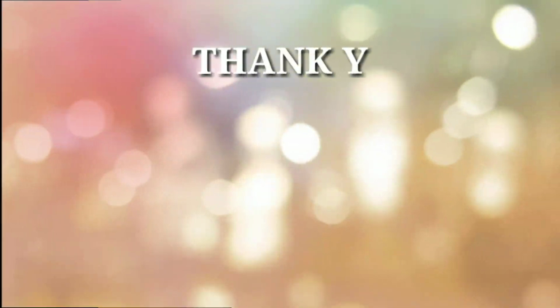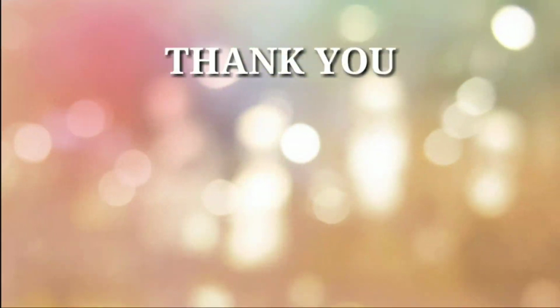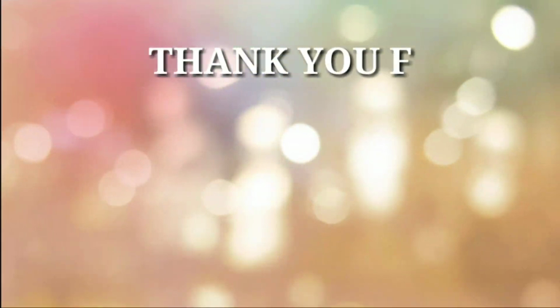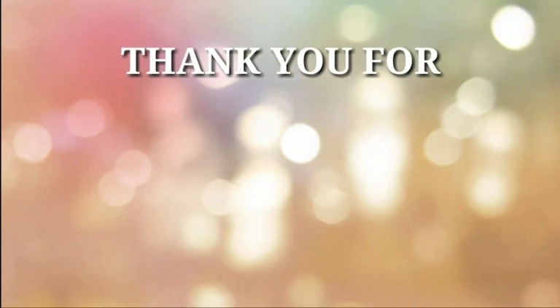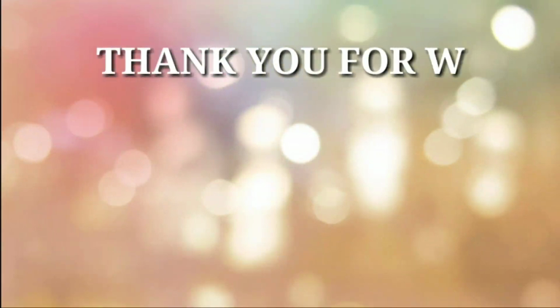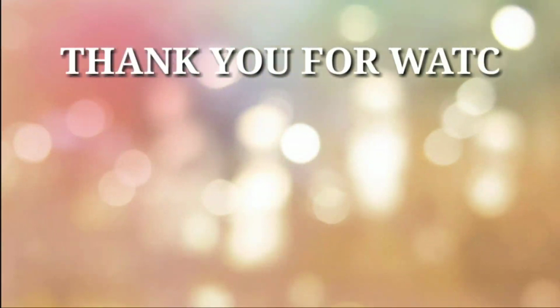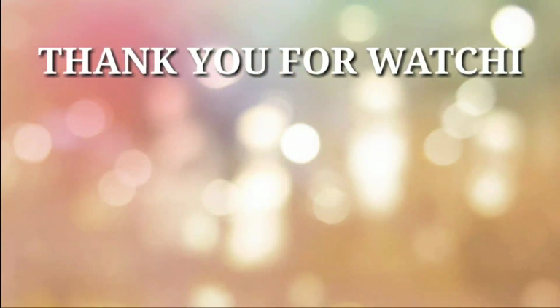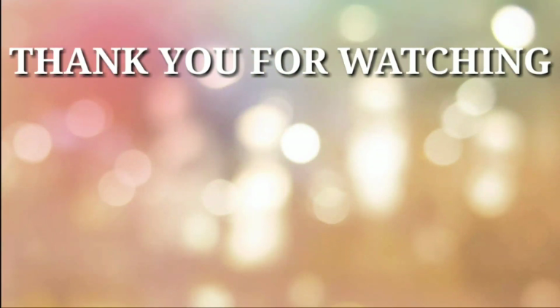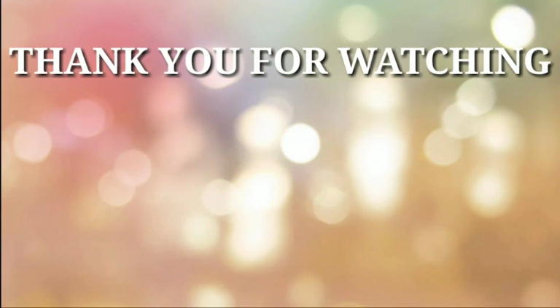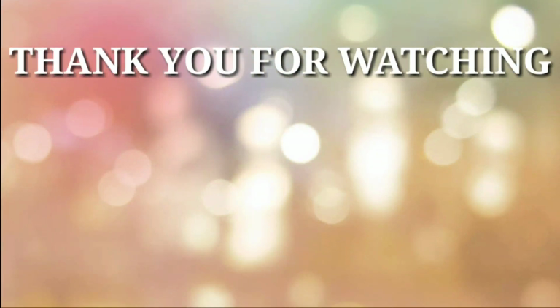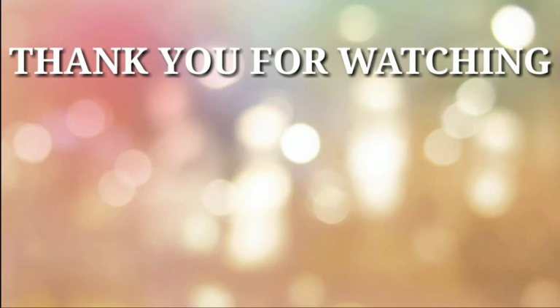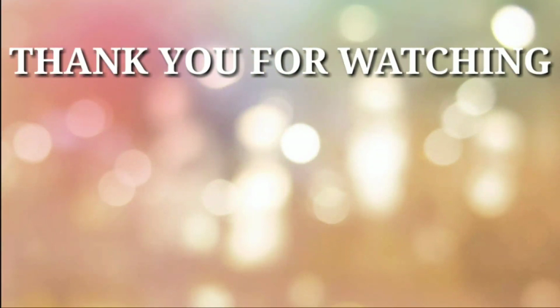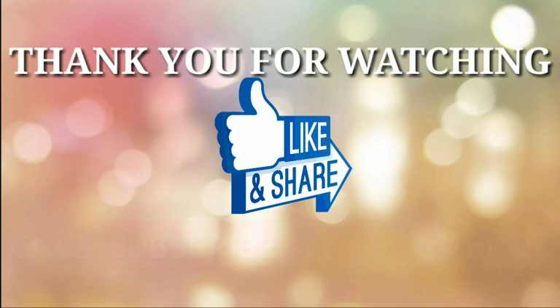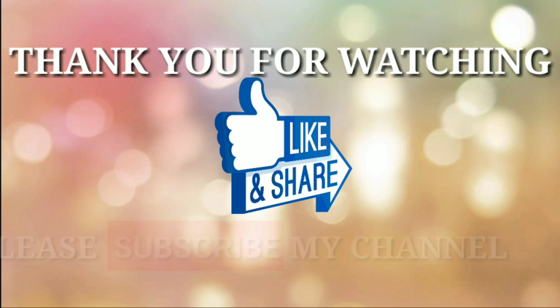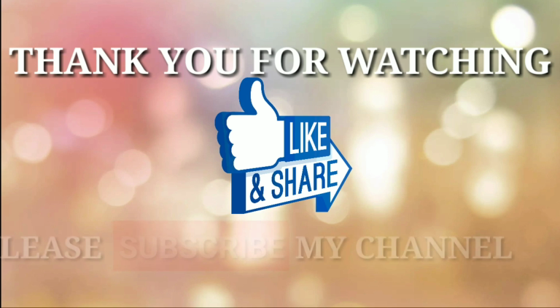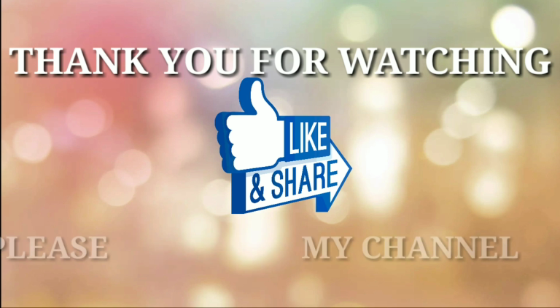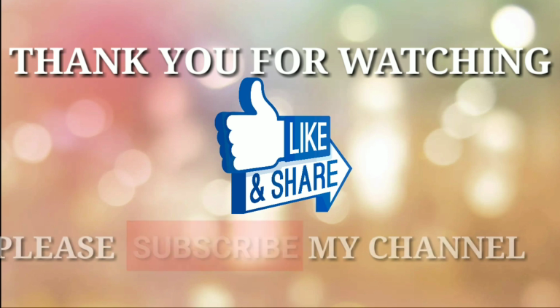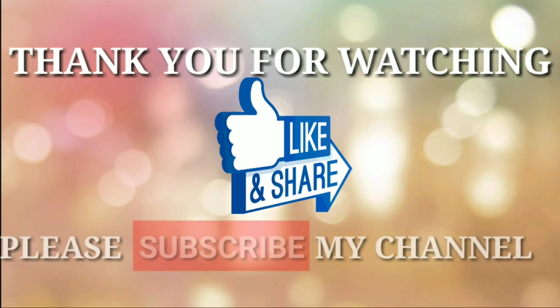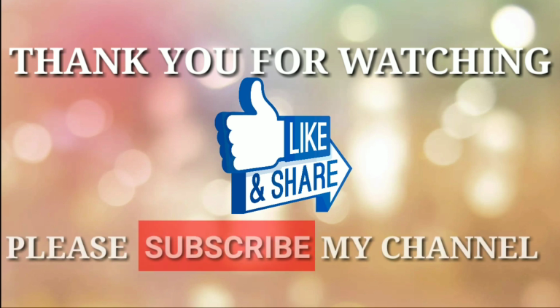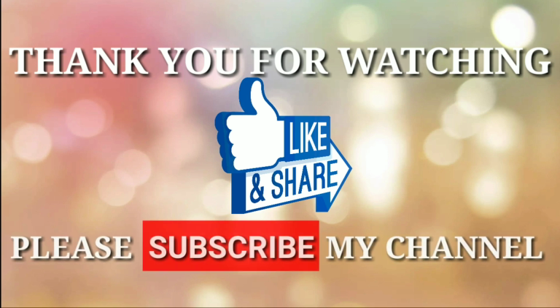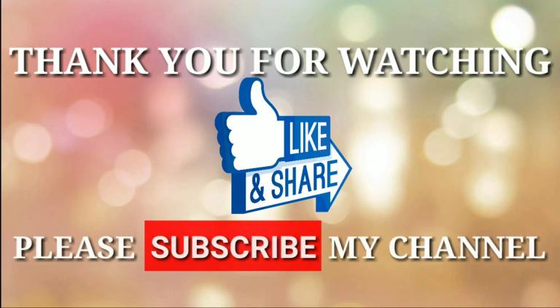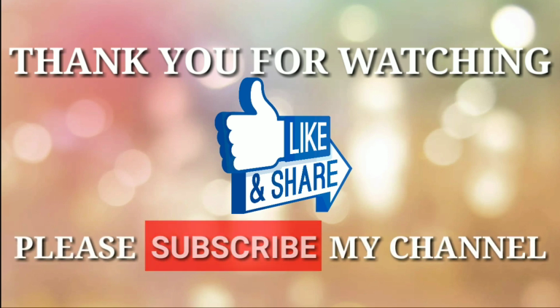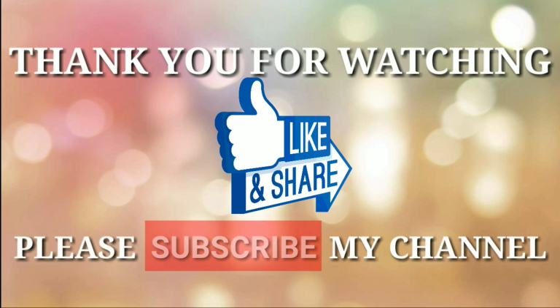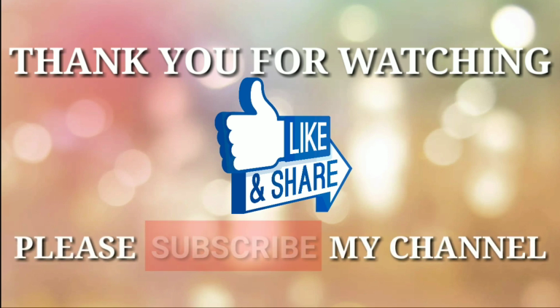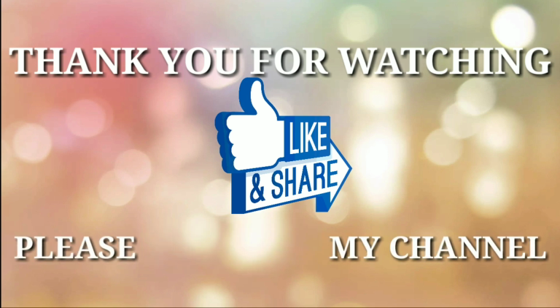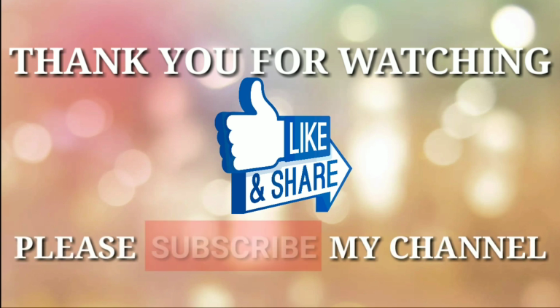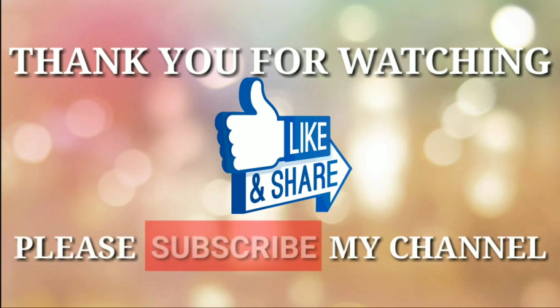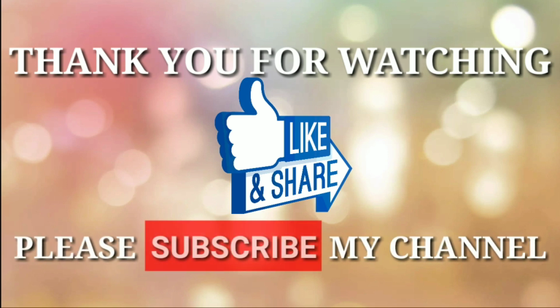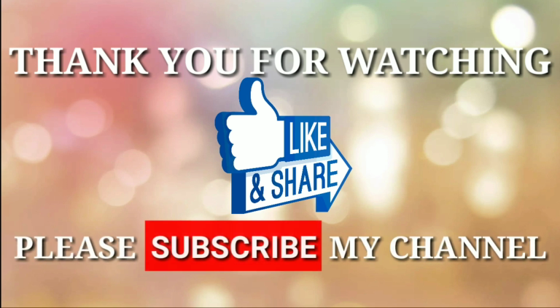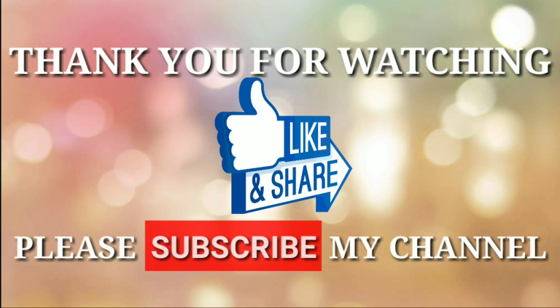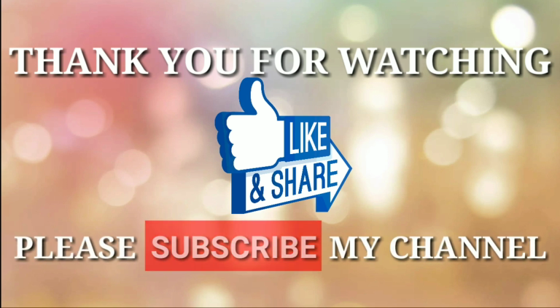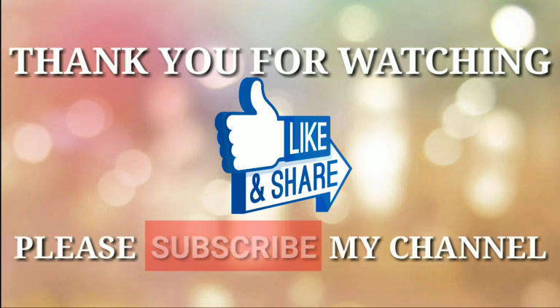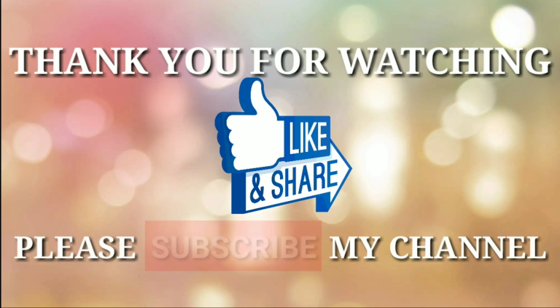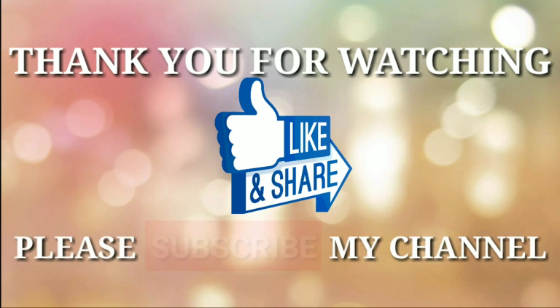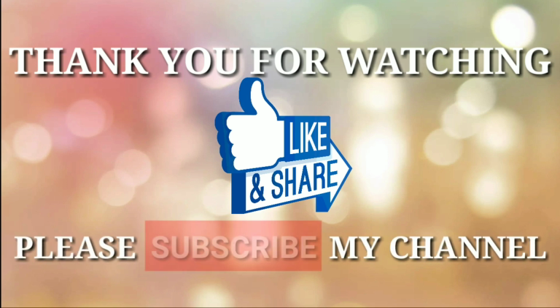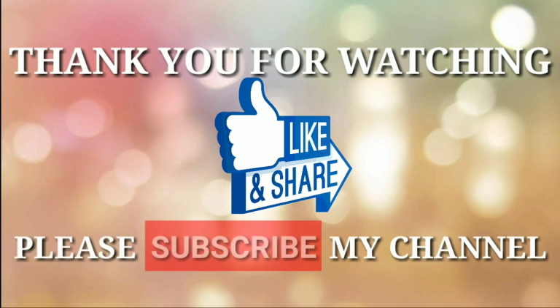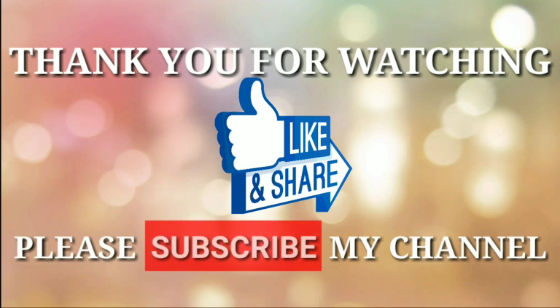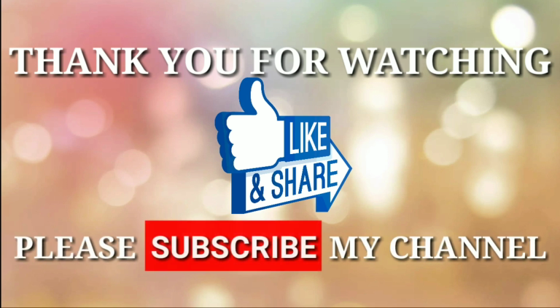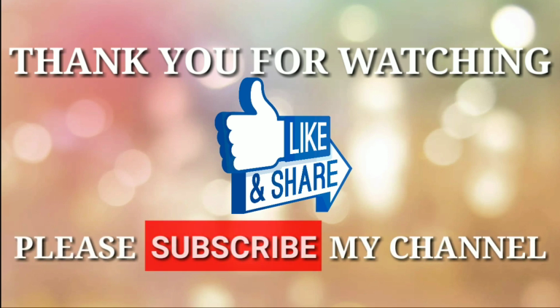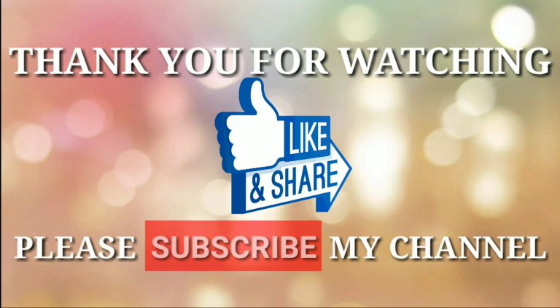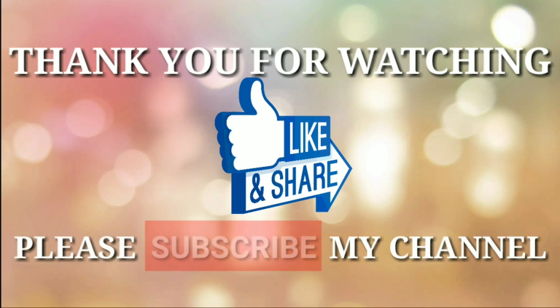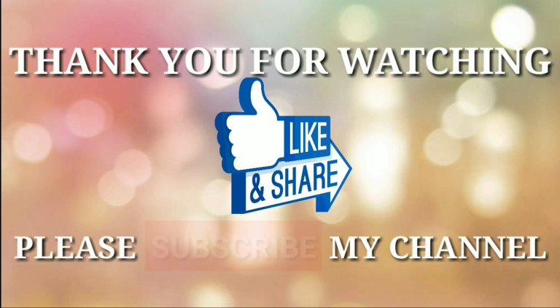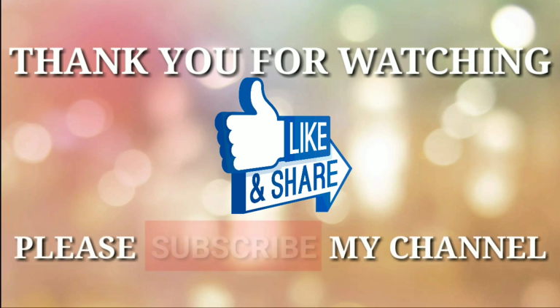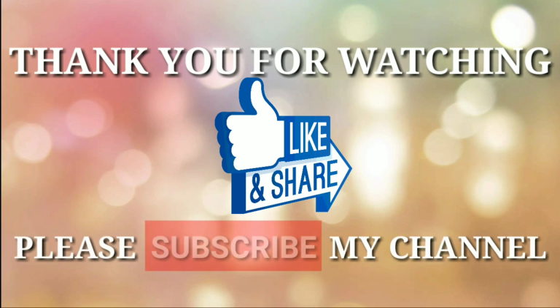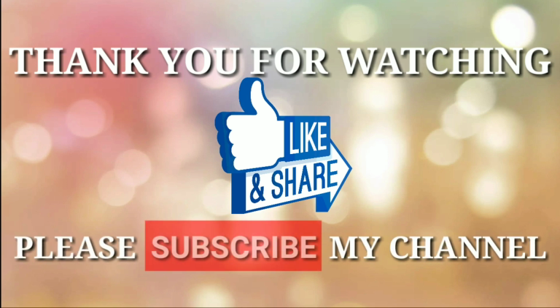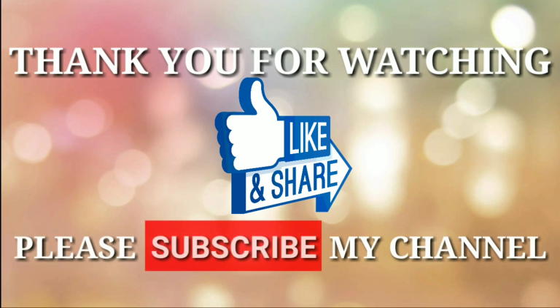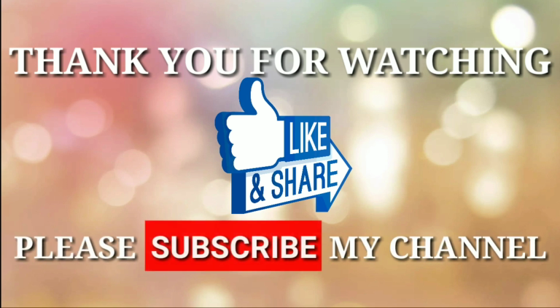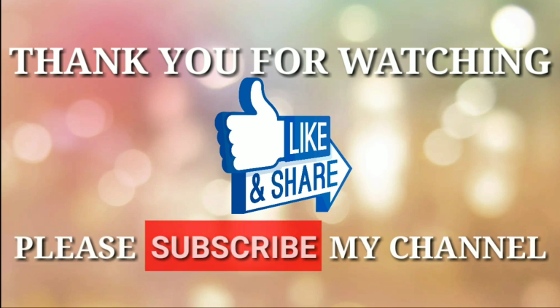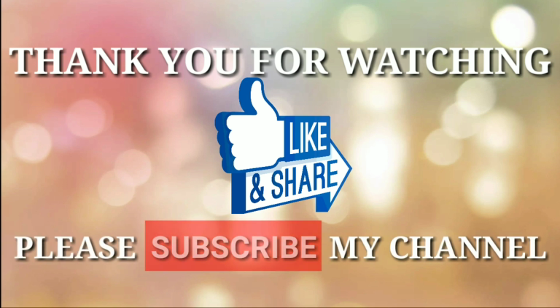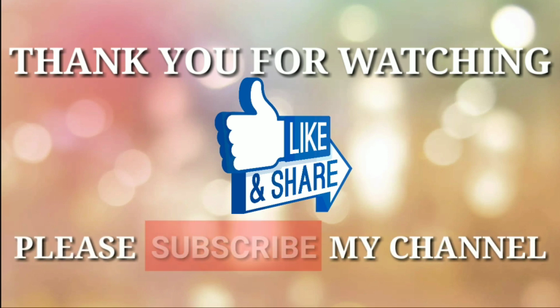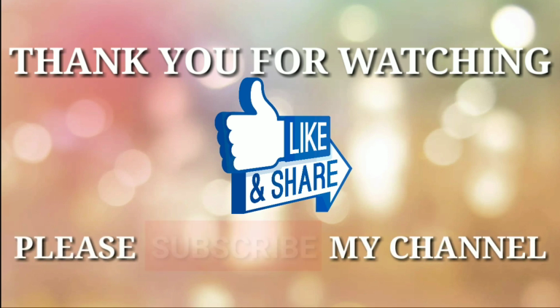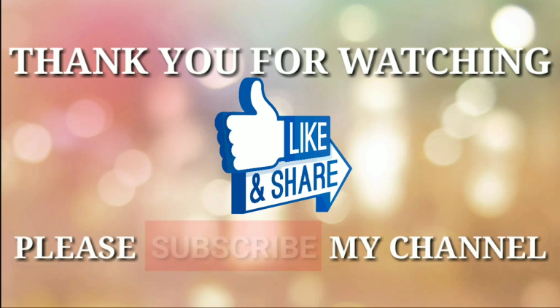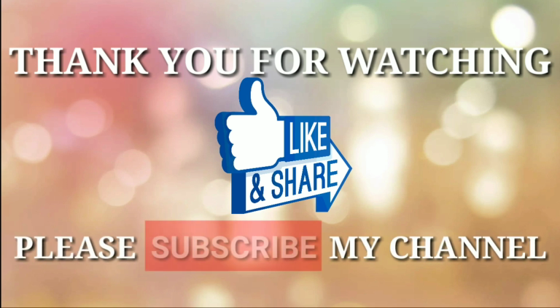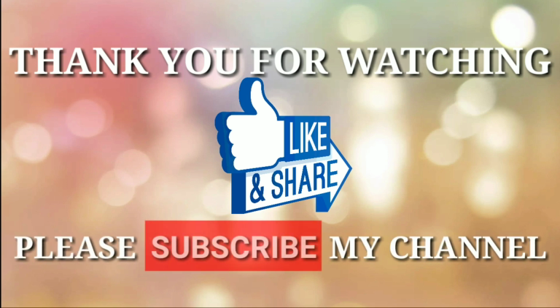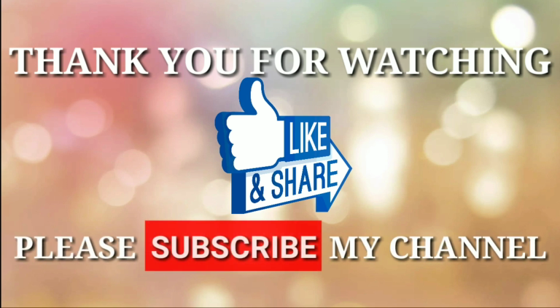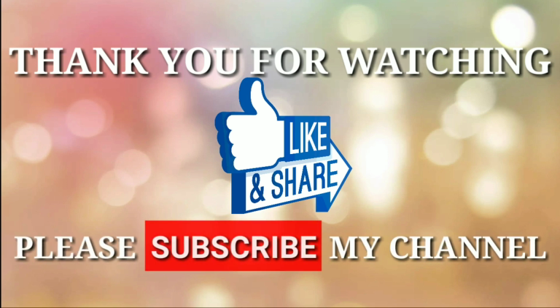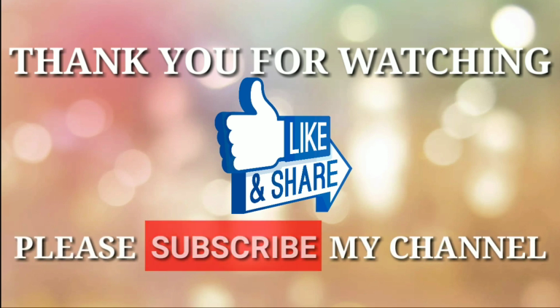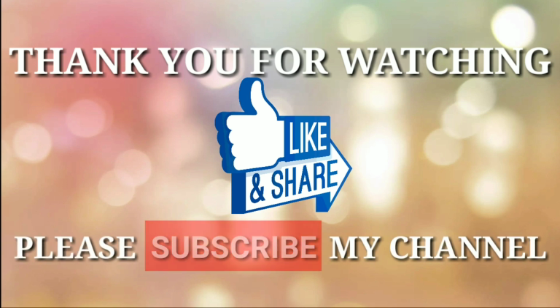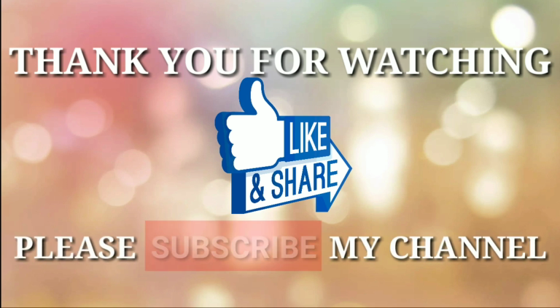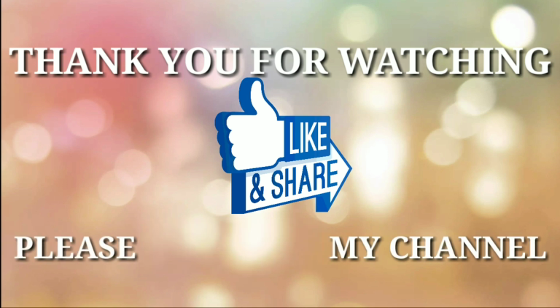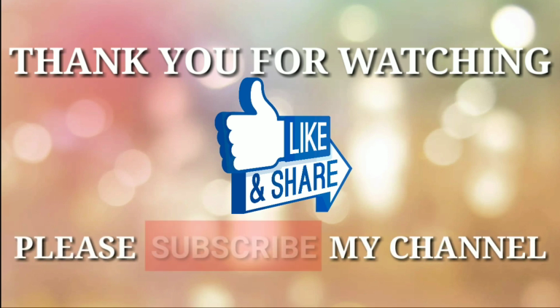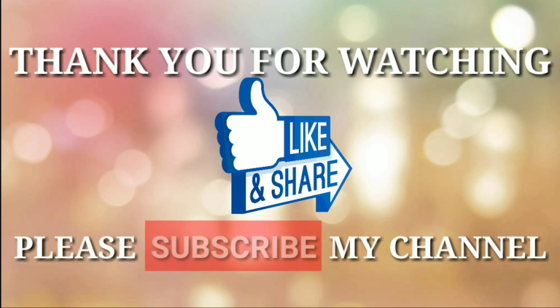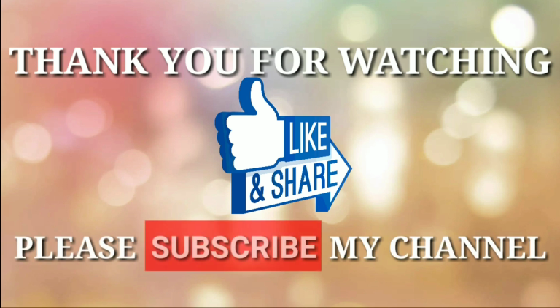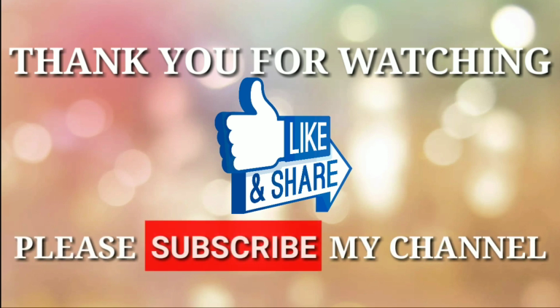Thank you for watching. If you like this video, please like, comment, and share, and don't forget to subscribe to my channel. See you next time.